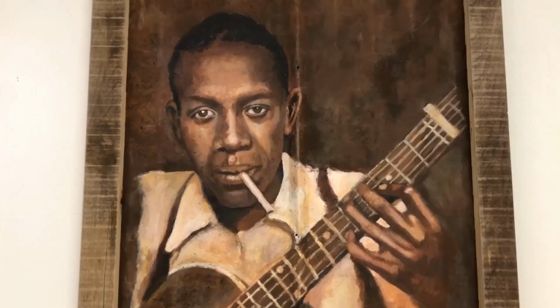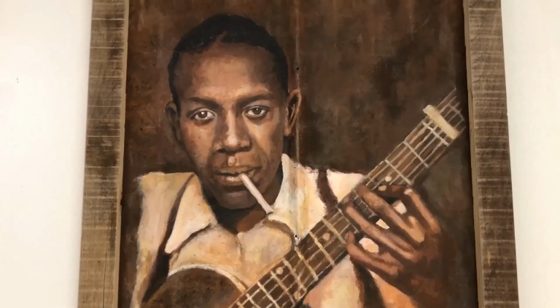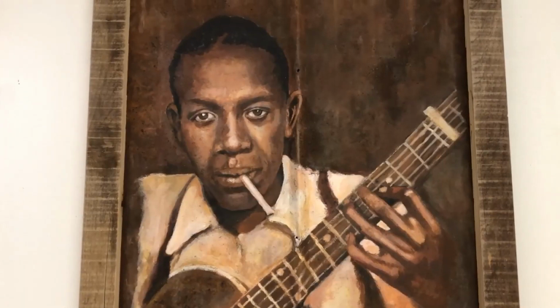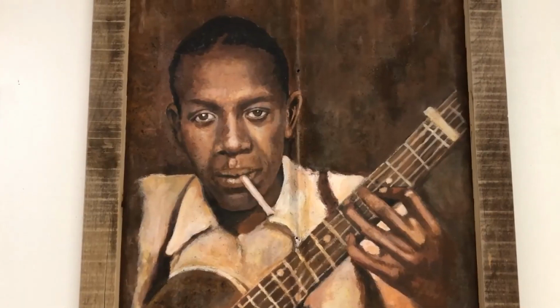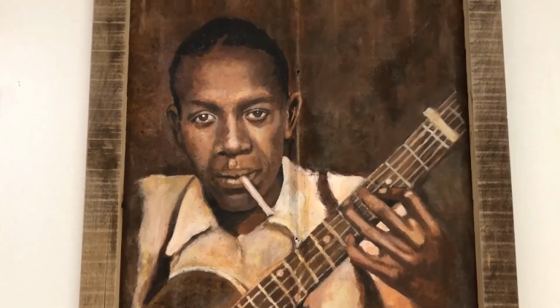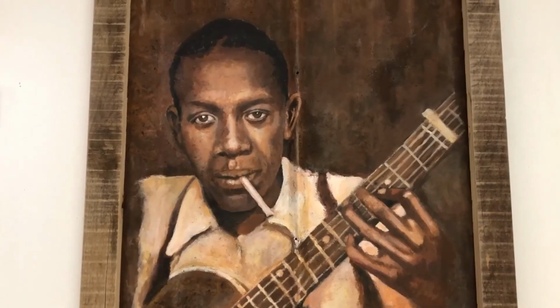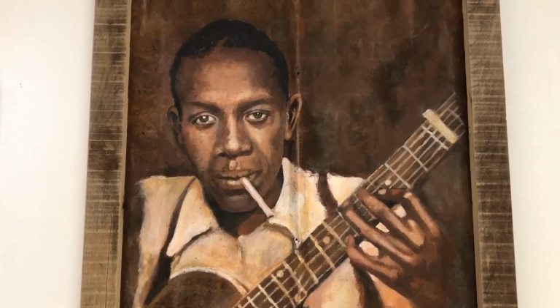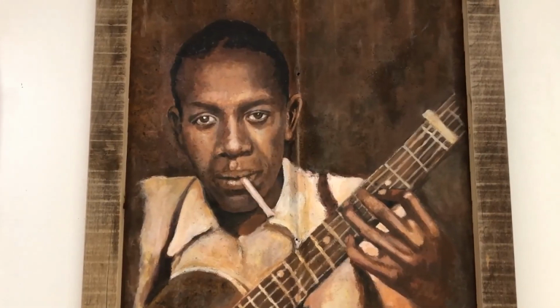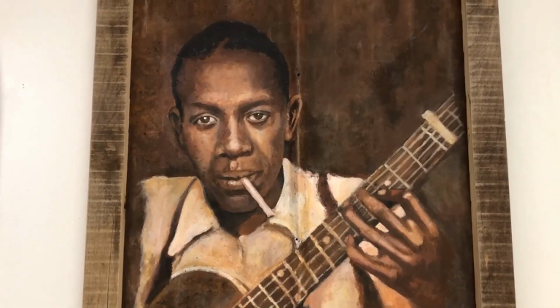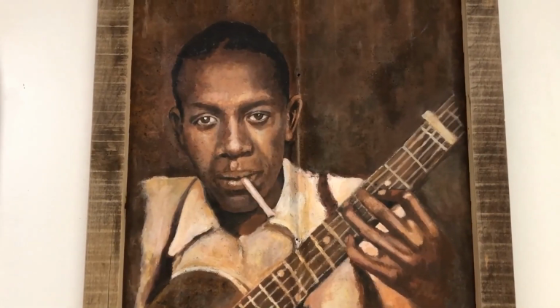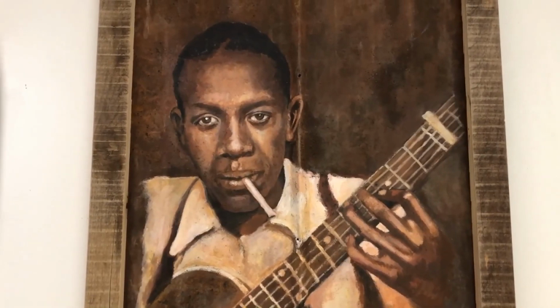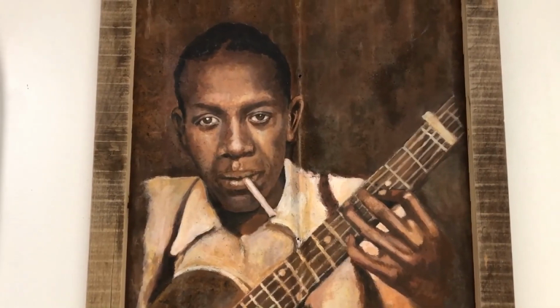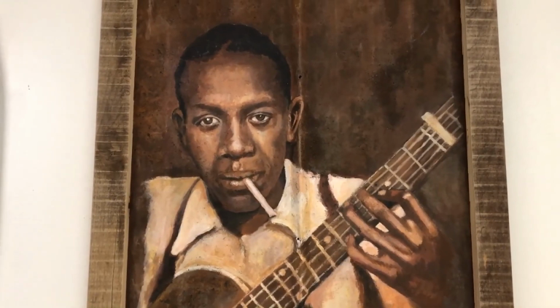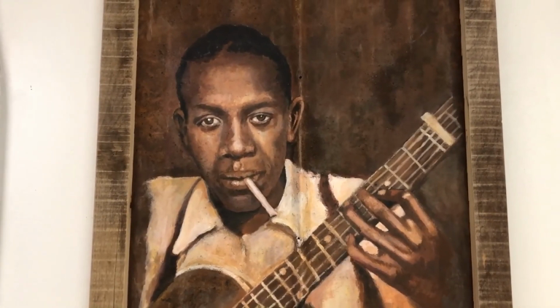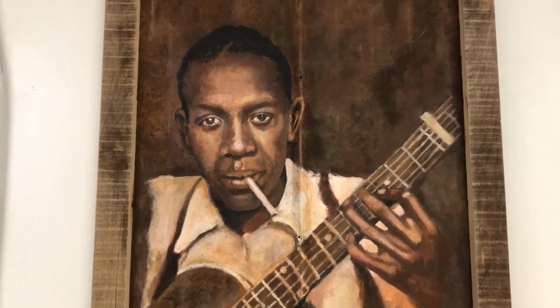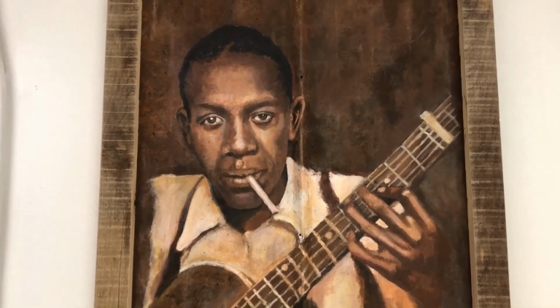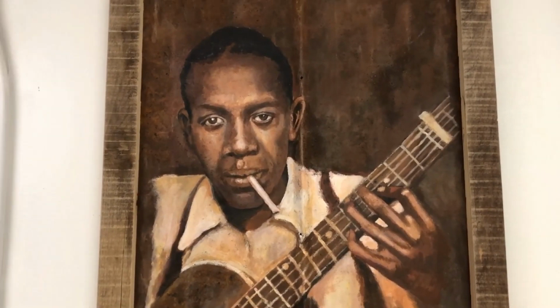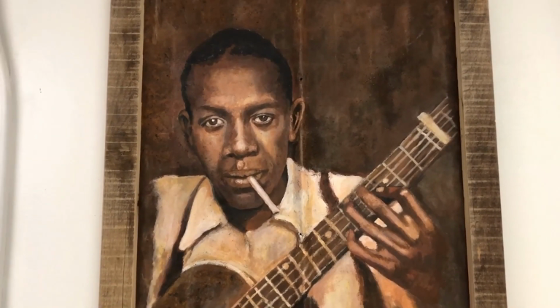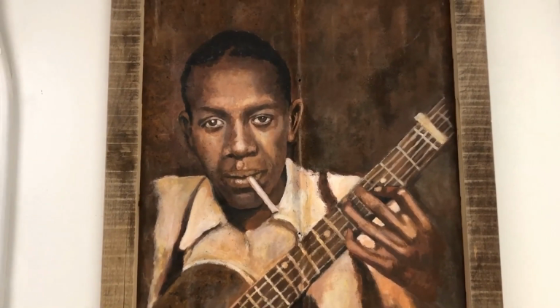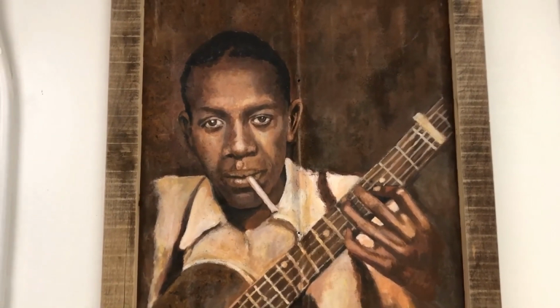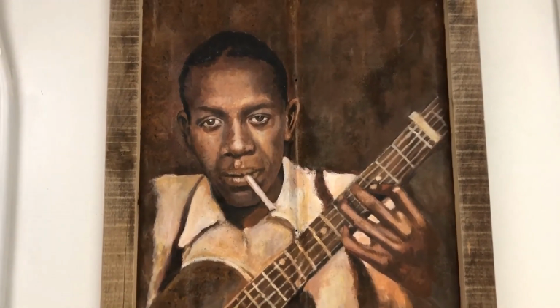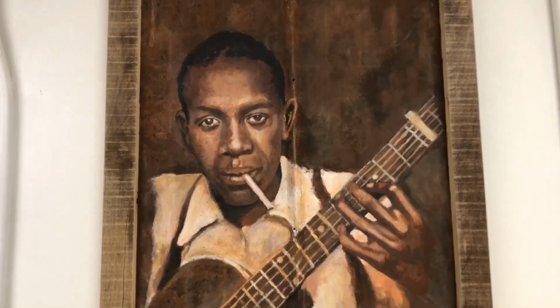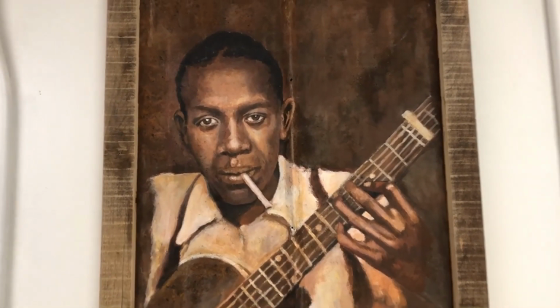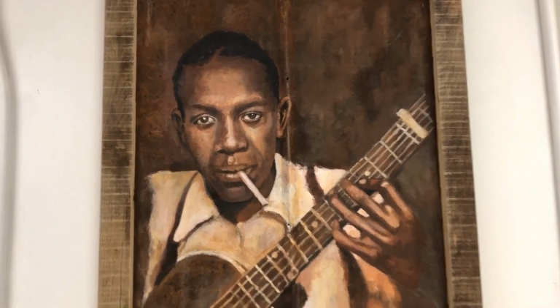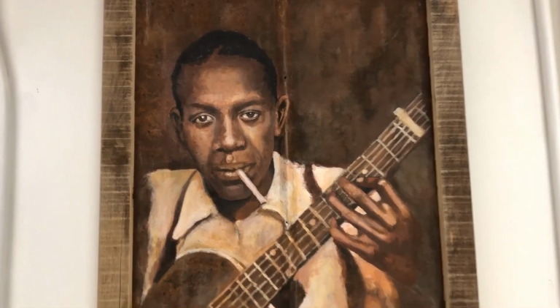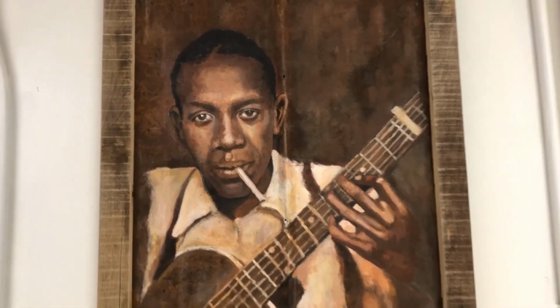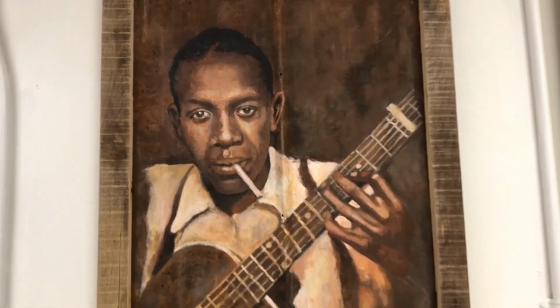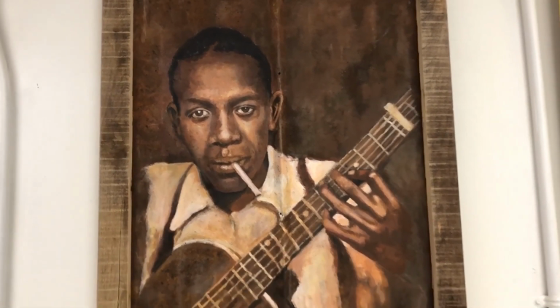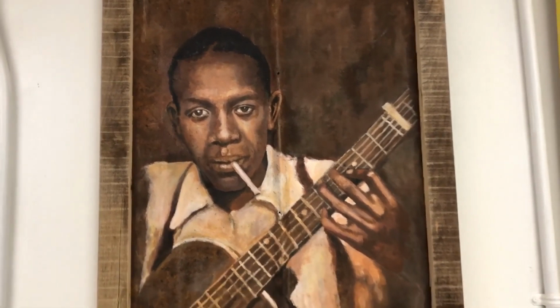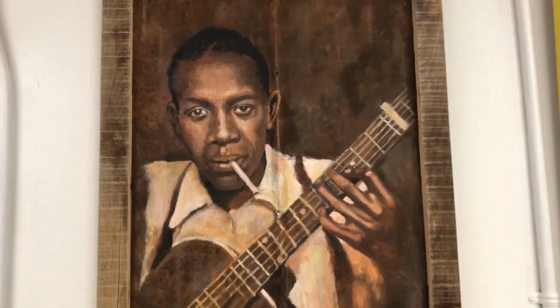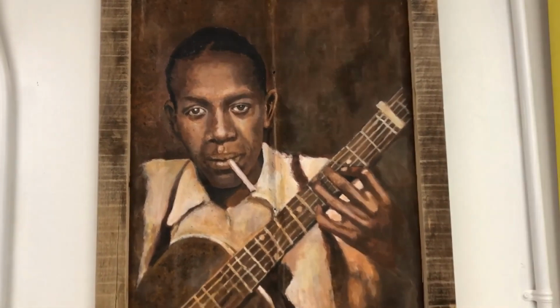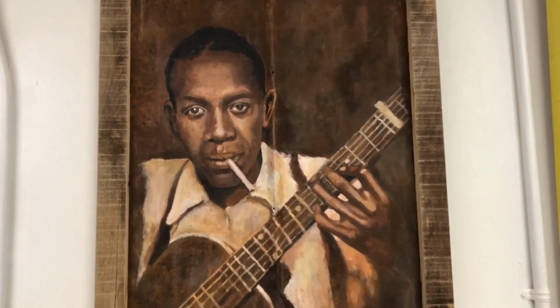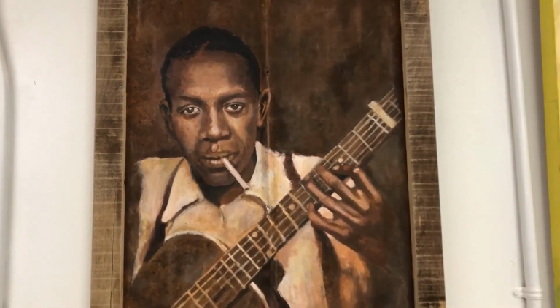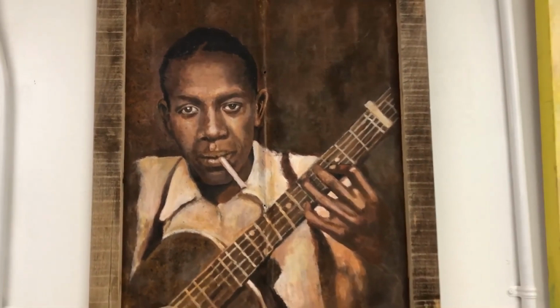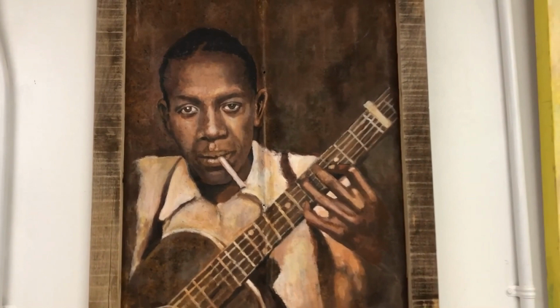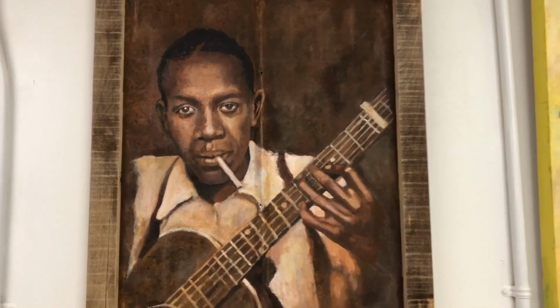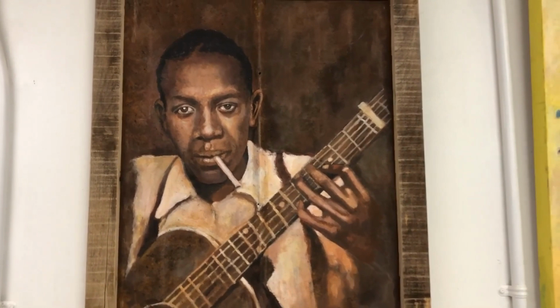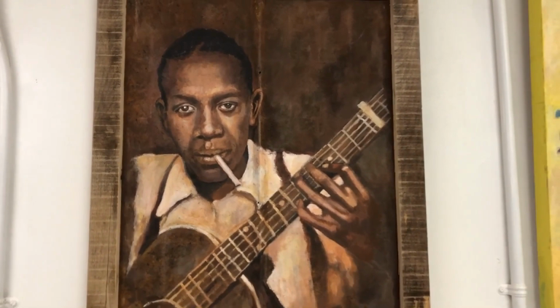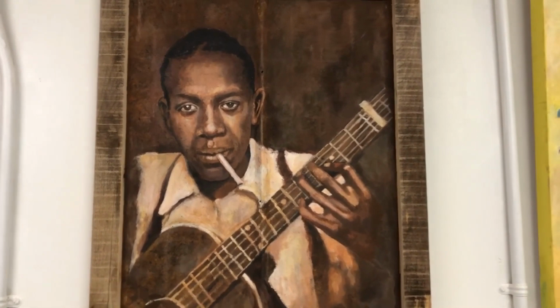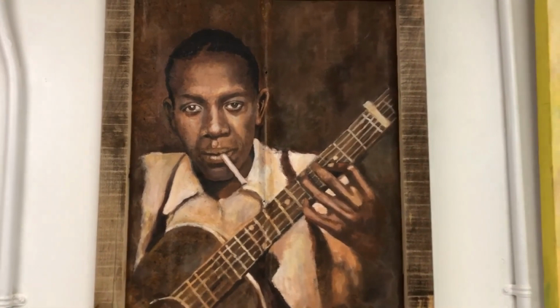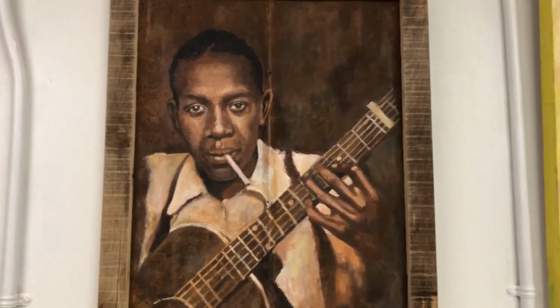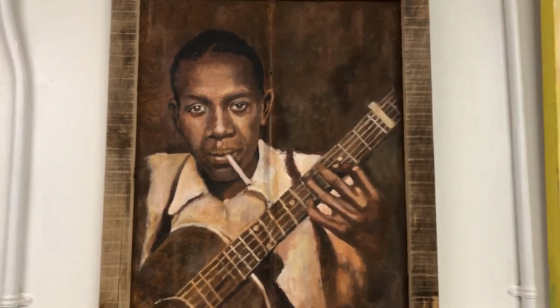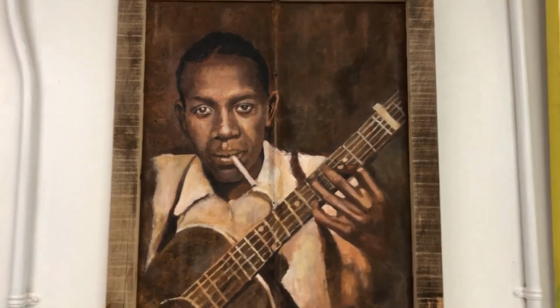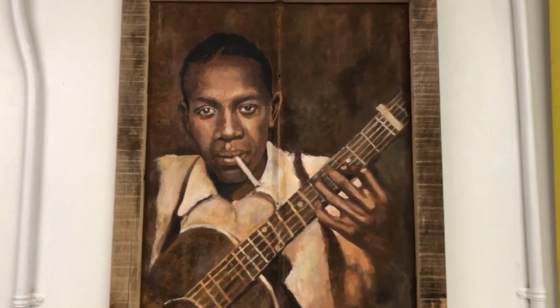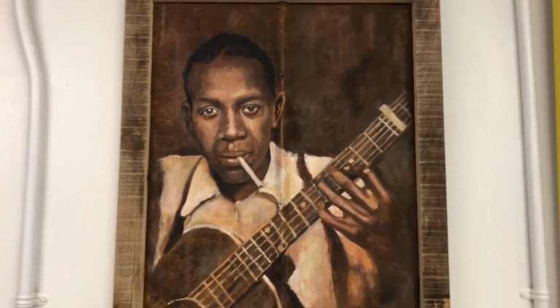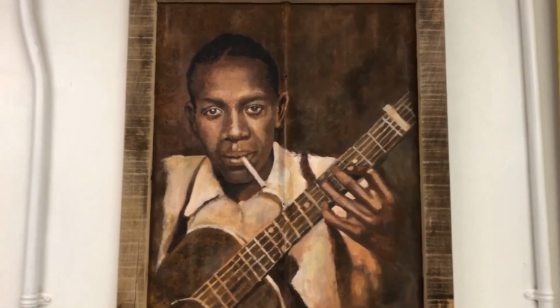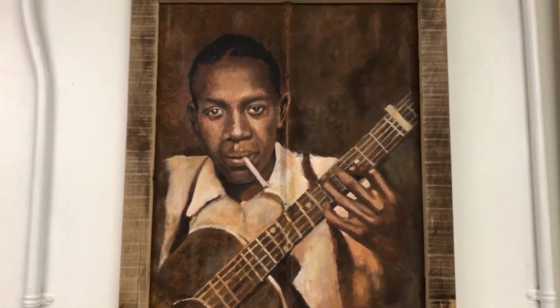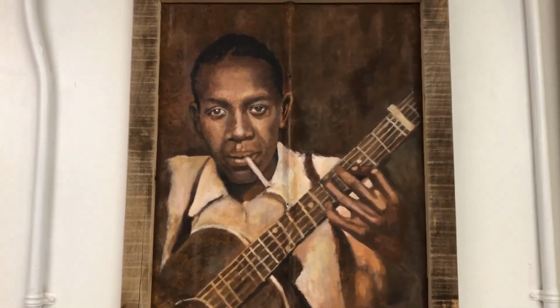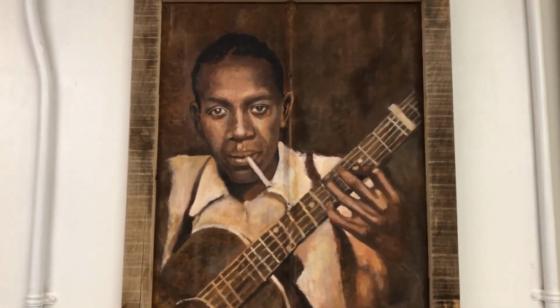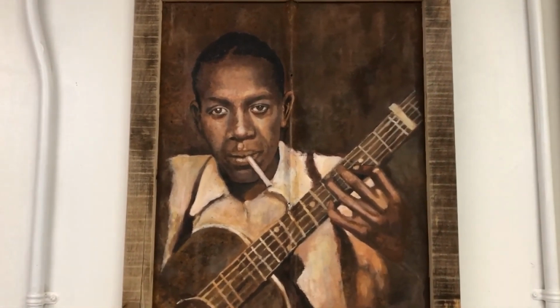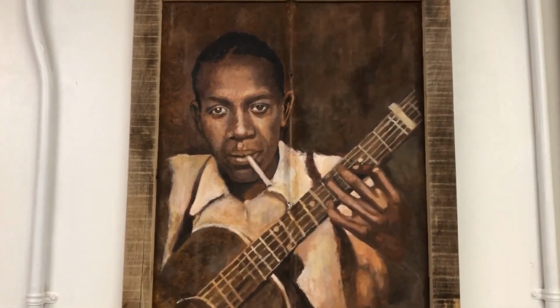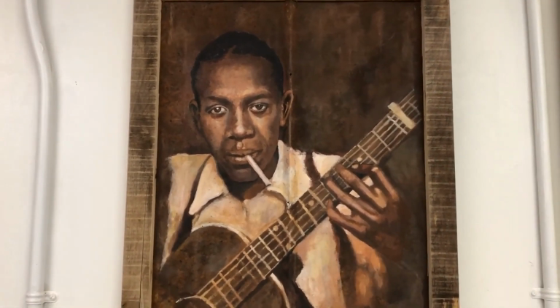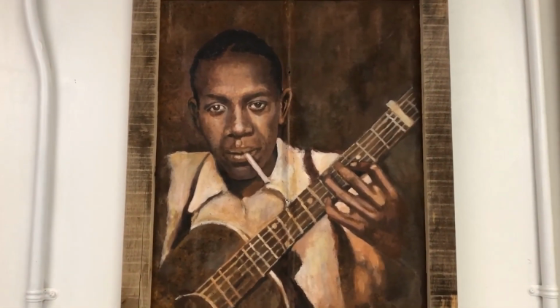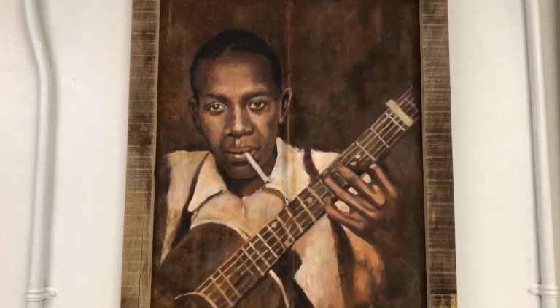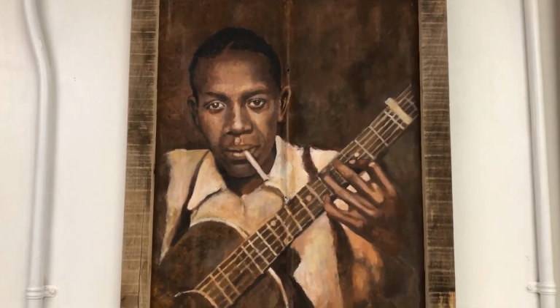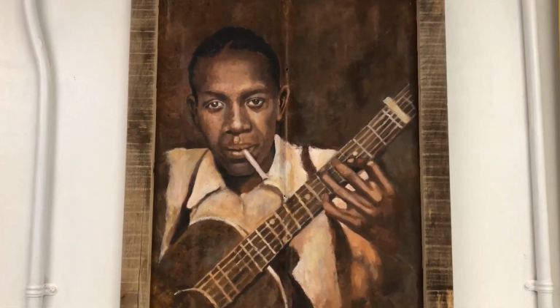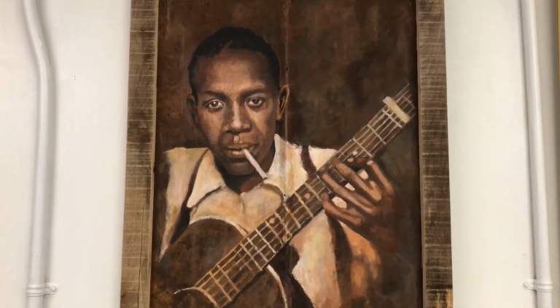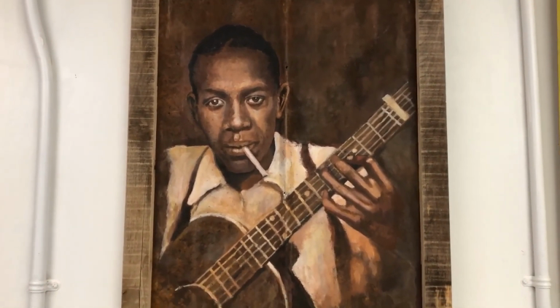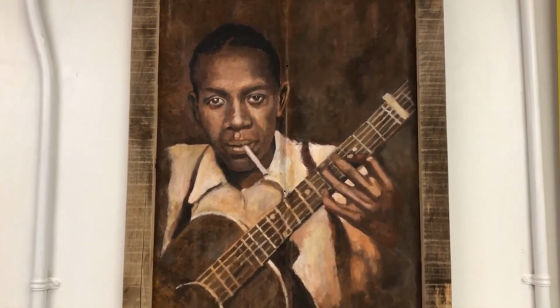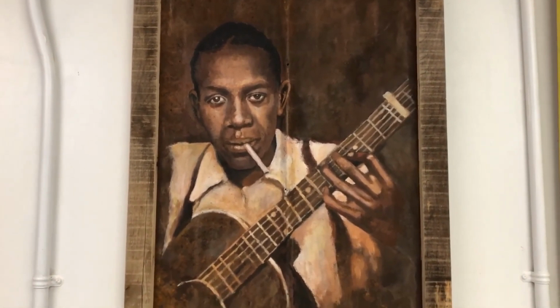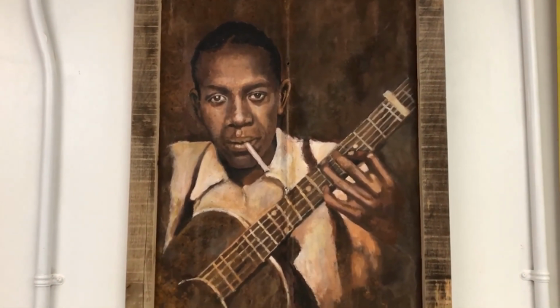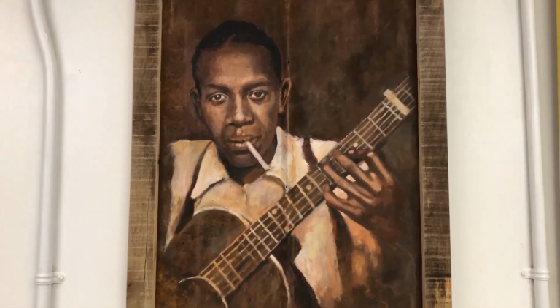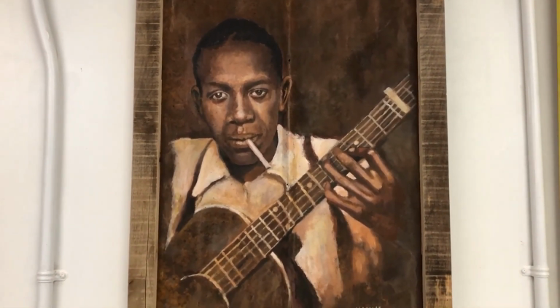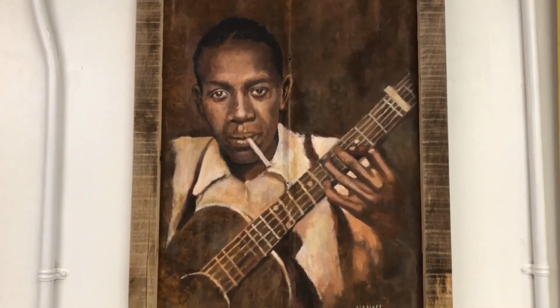Here's another one of my favorite paintings. It's painted on metal. This is Robert Johnson, an American blues legend.